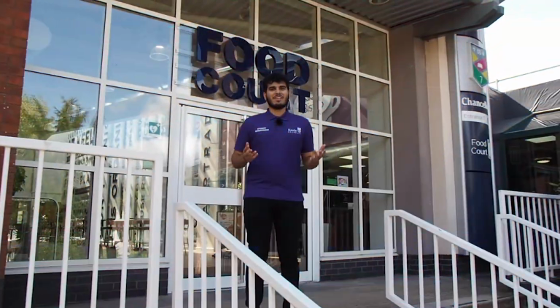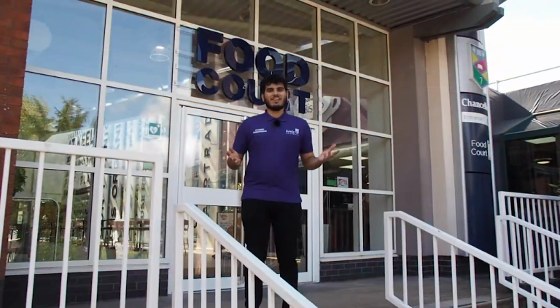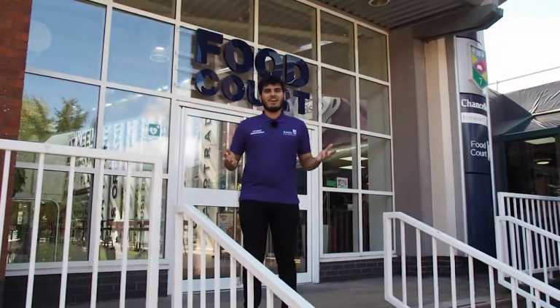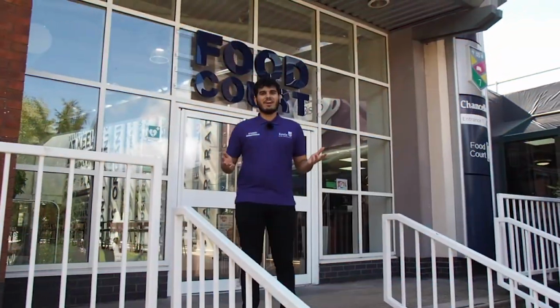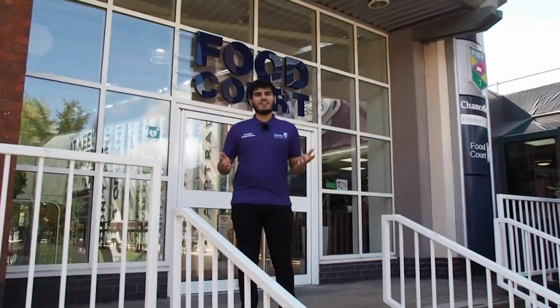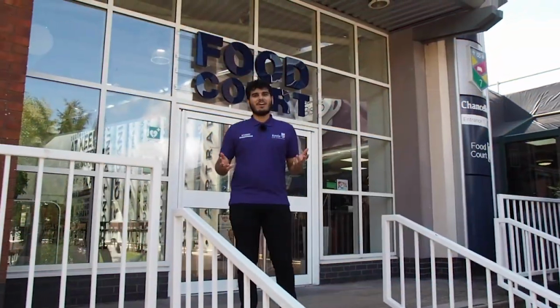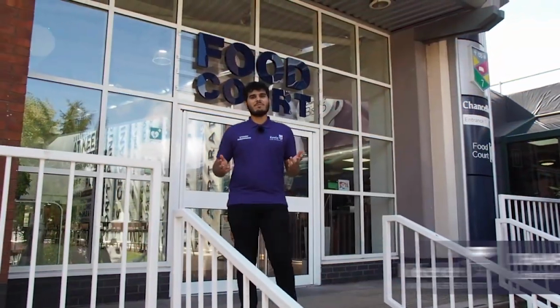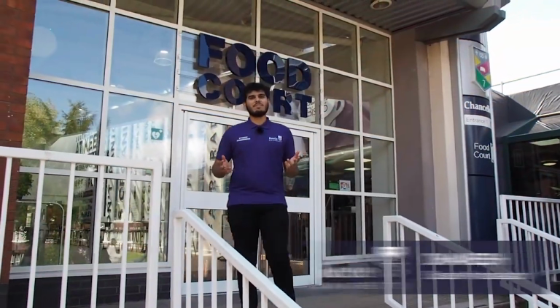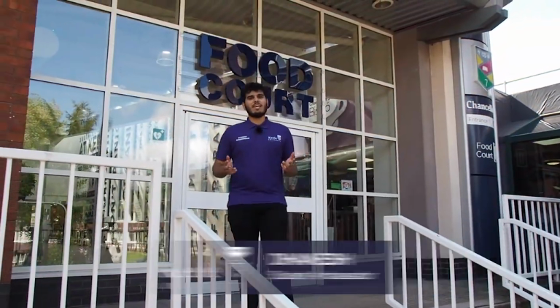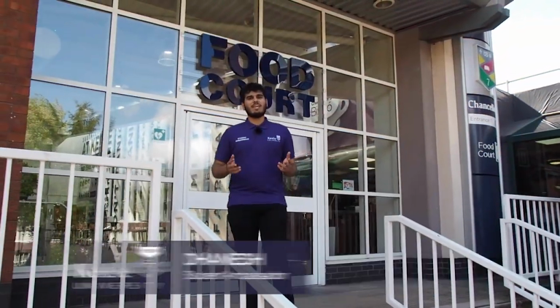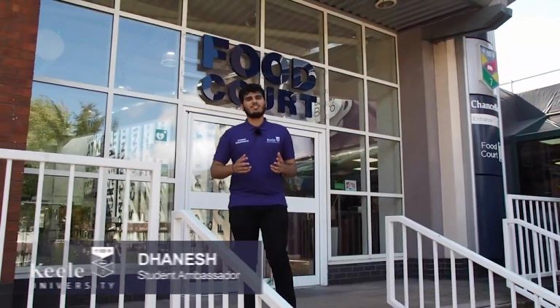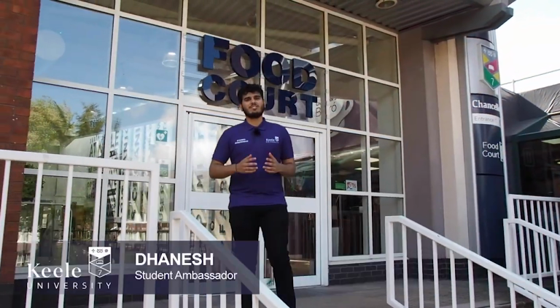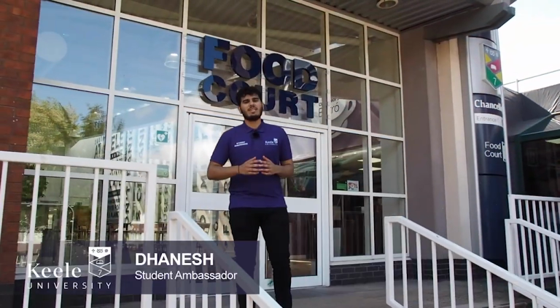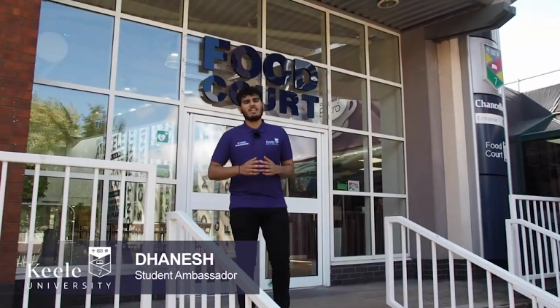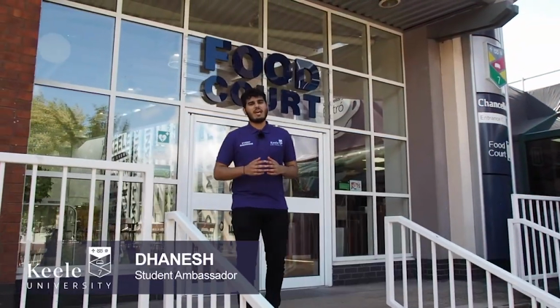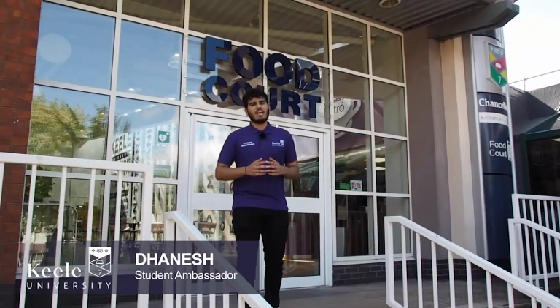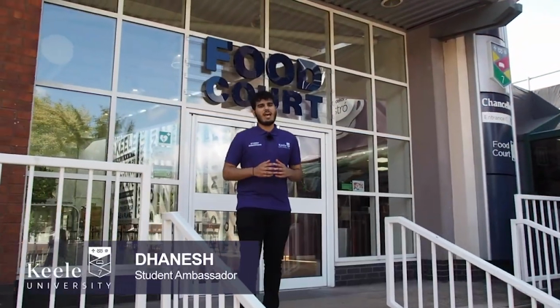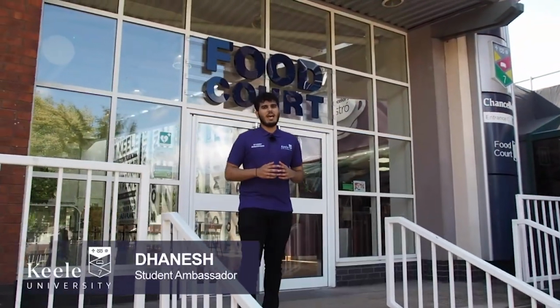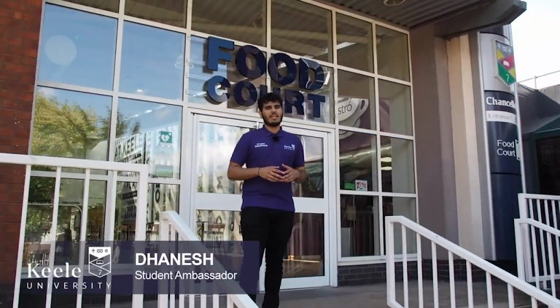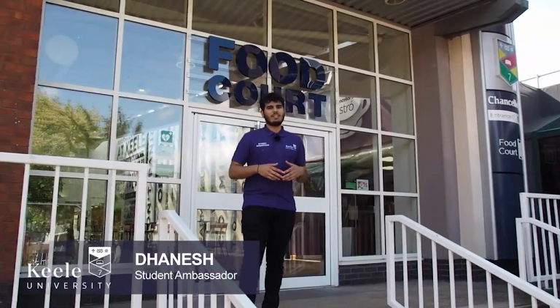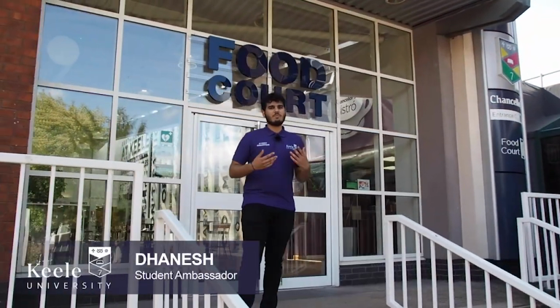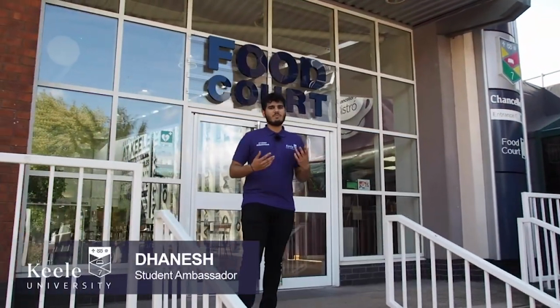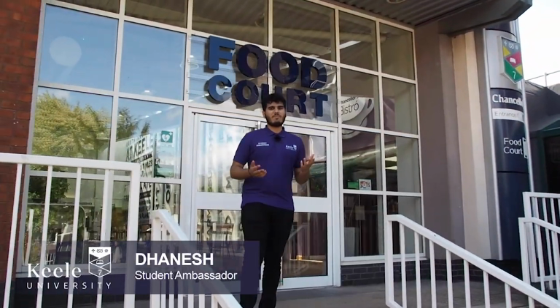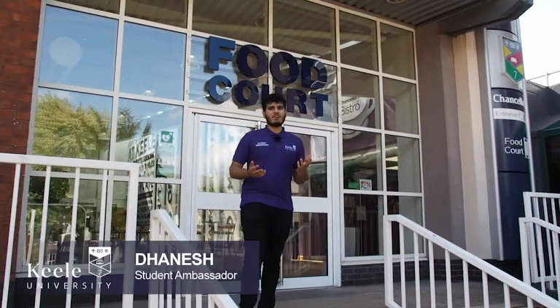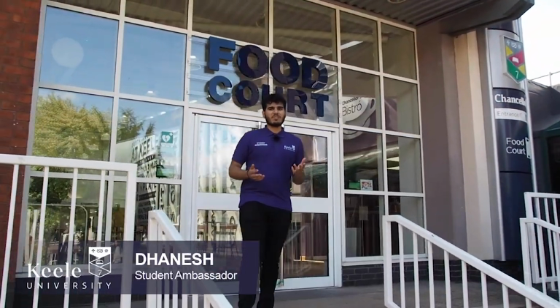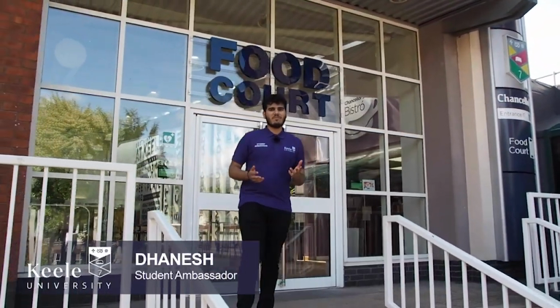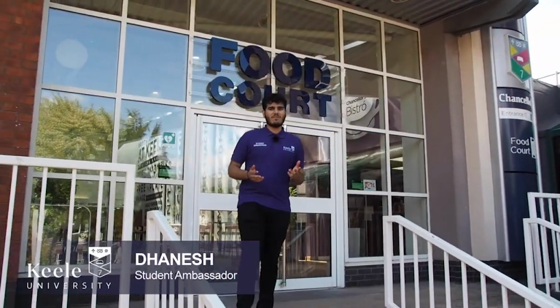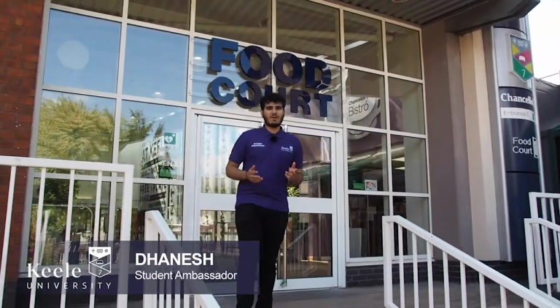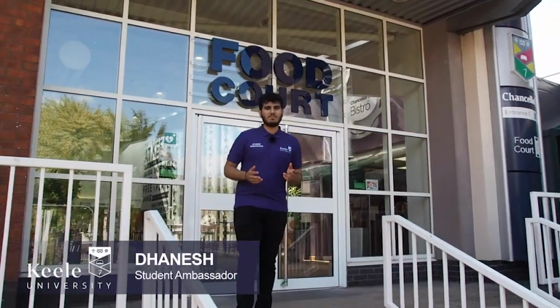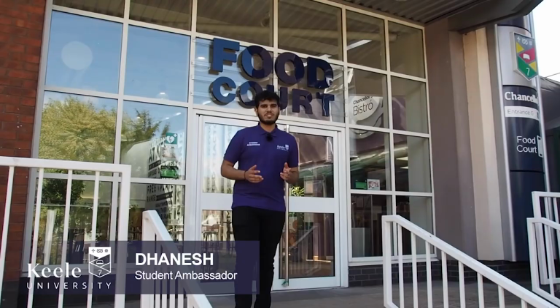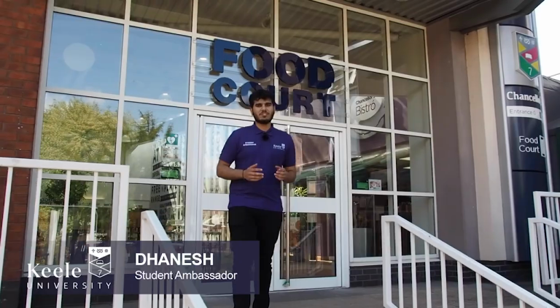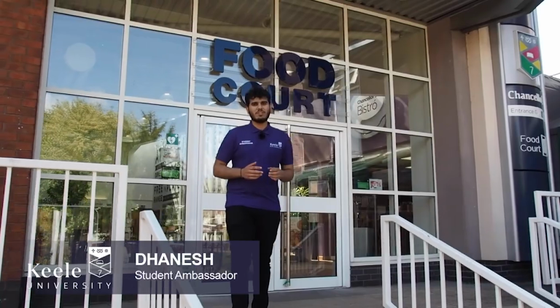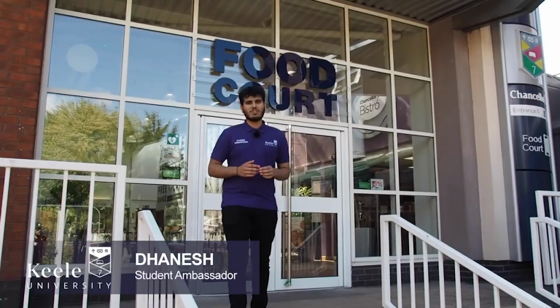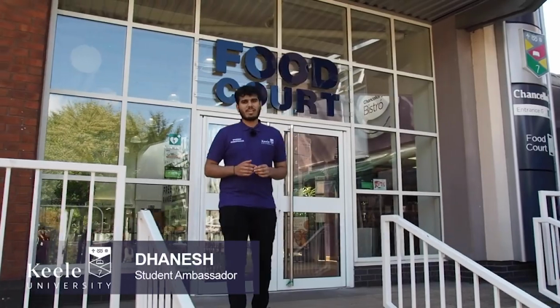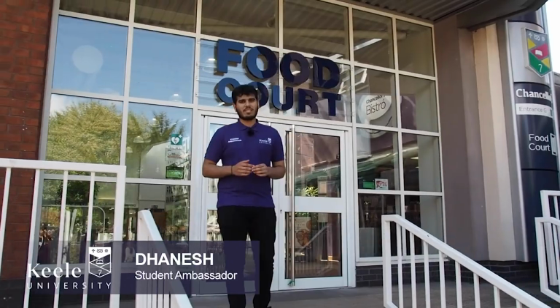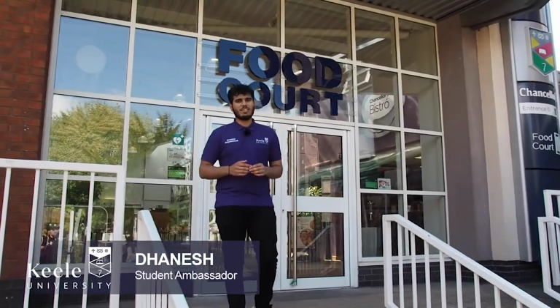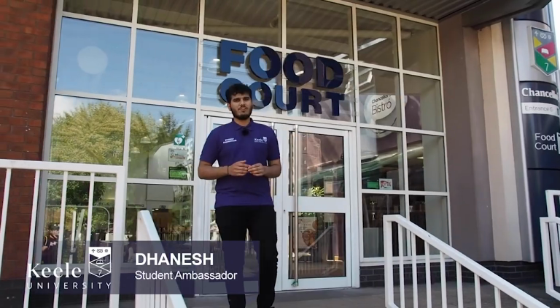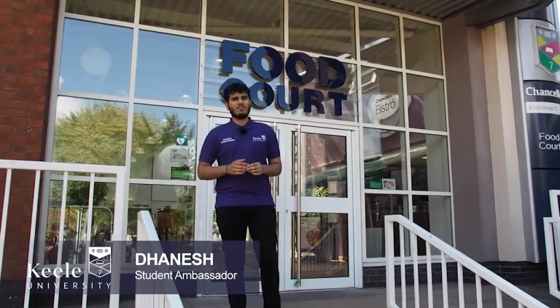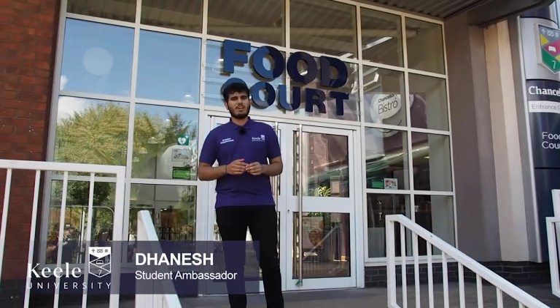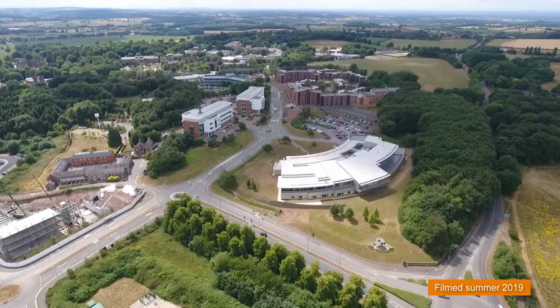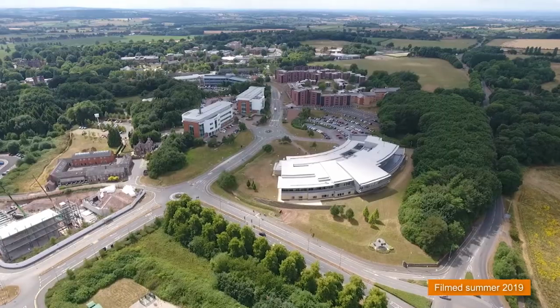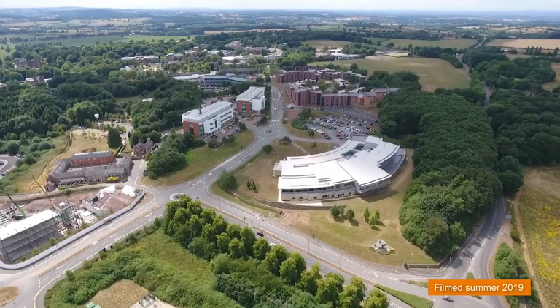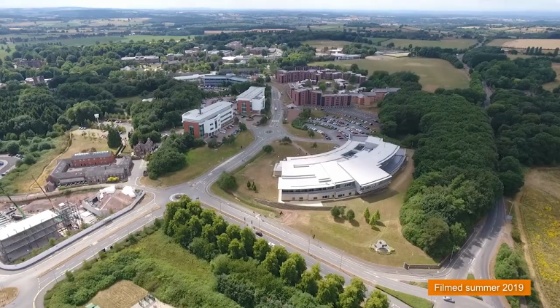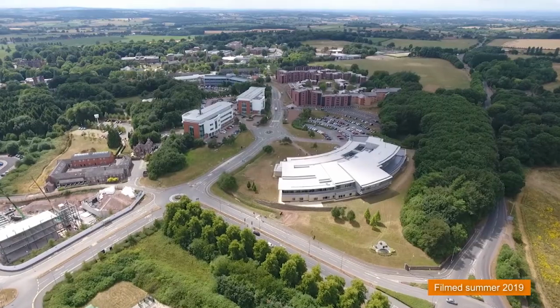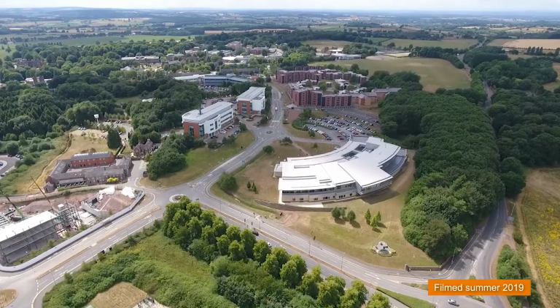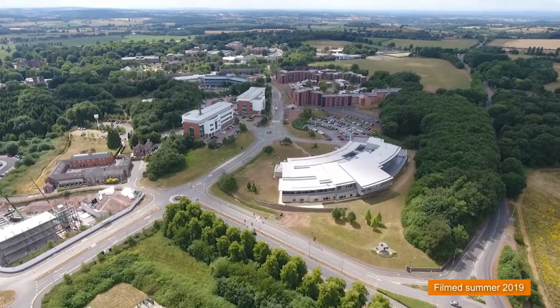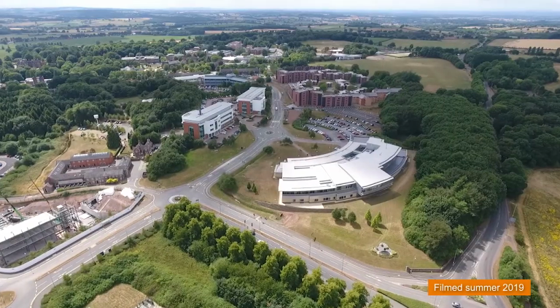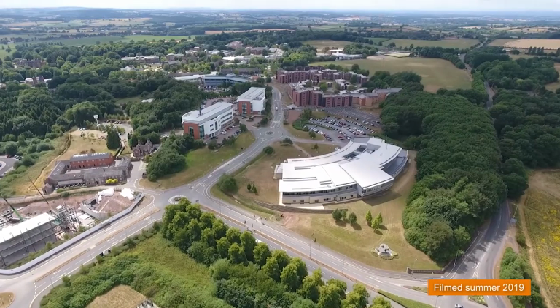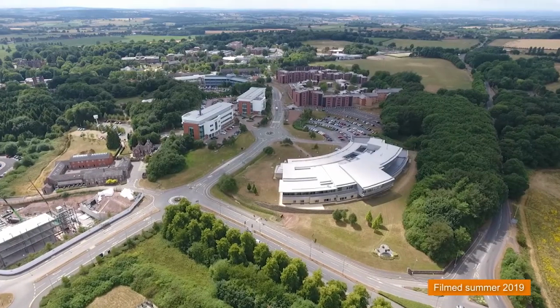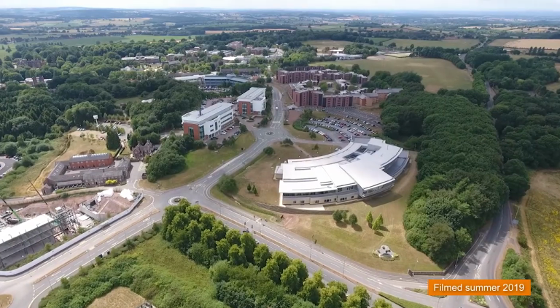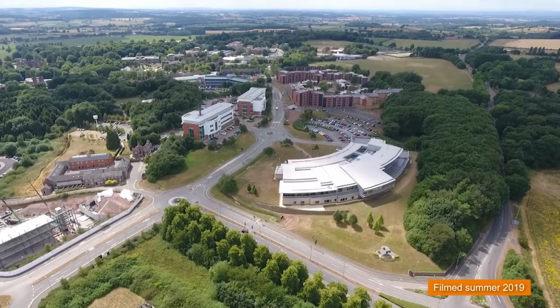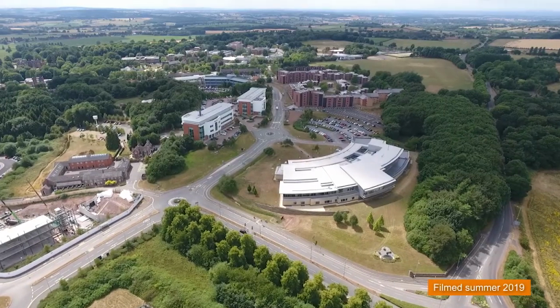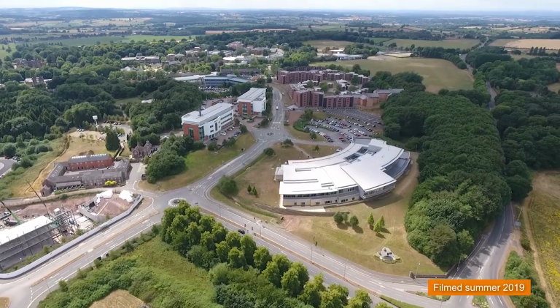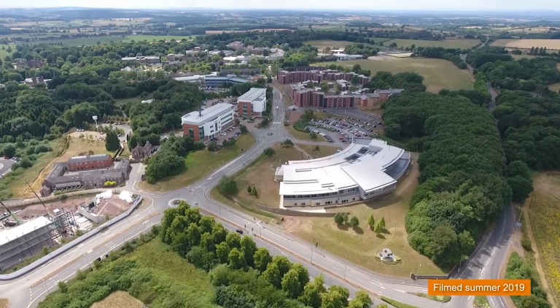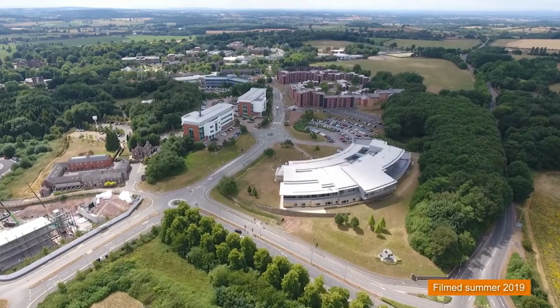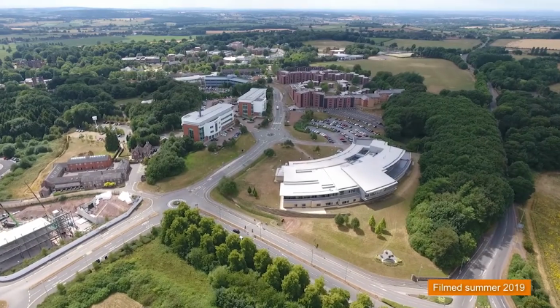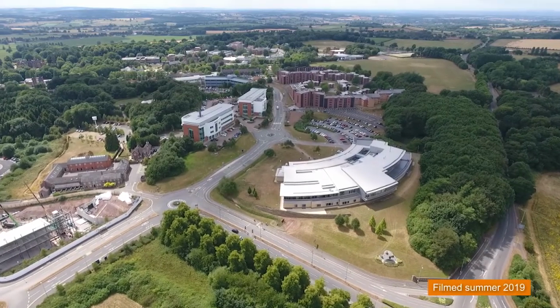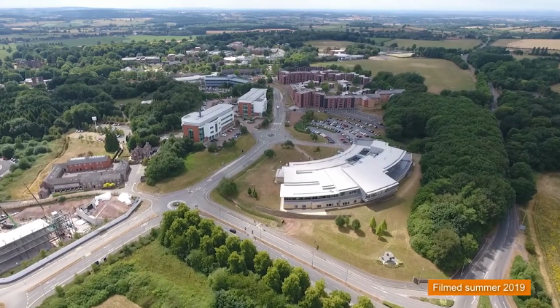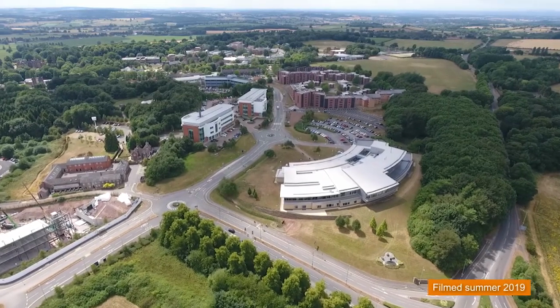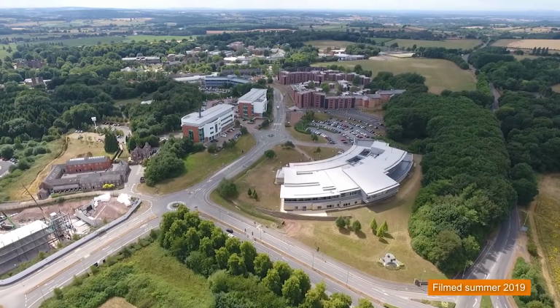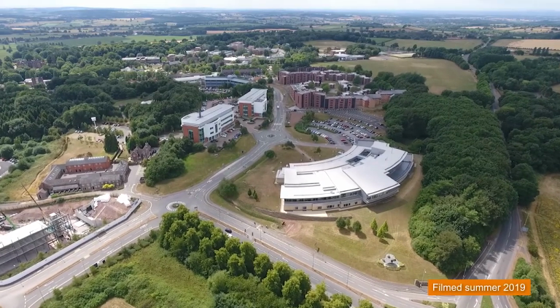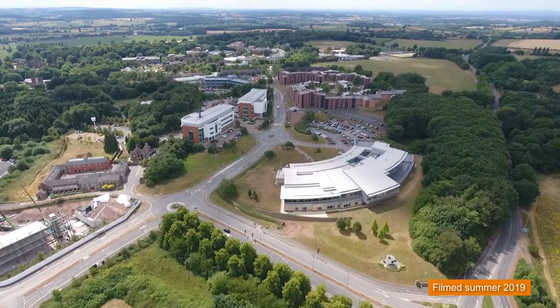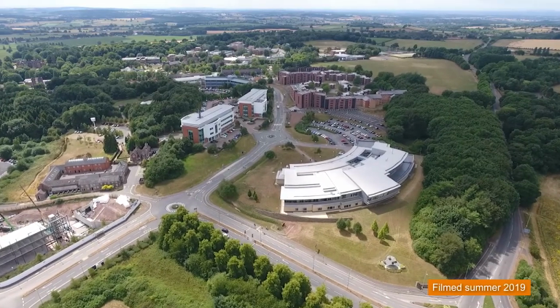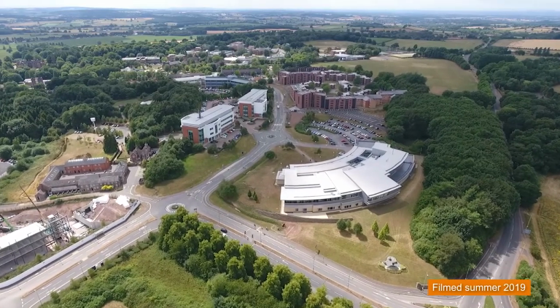Hi, I'm Dinesh and I'm a final year Pharmacy student at Keele, and I'm doing a campus tour today. Okay, let's get started.